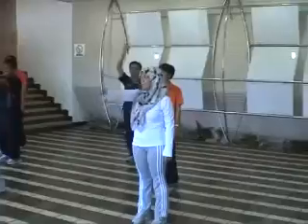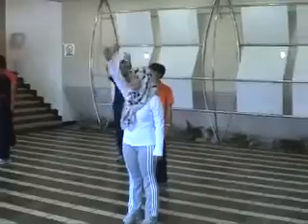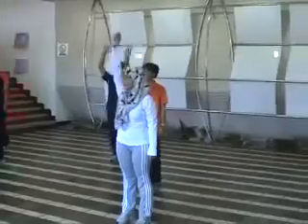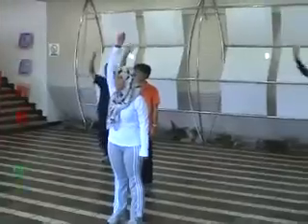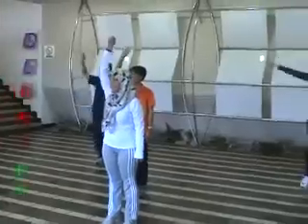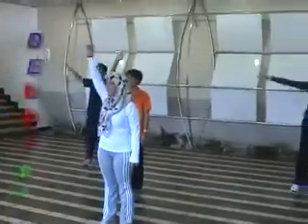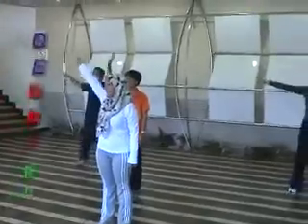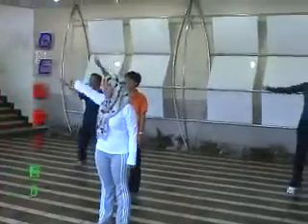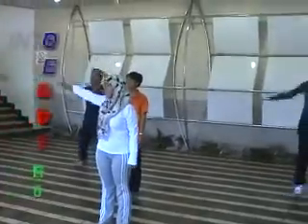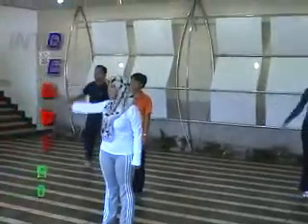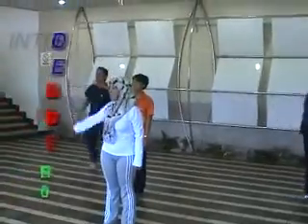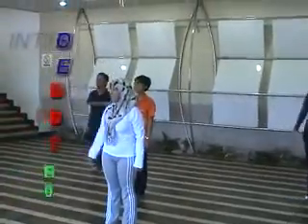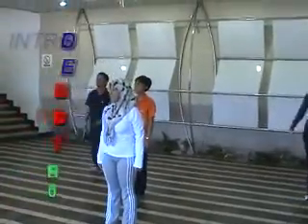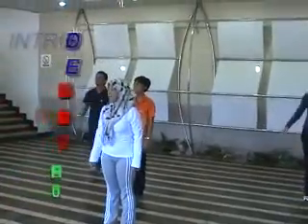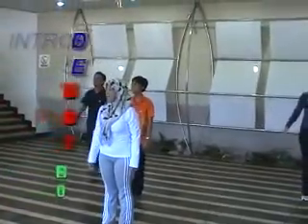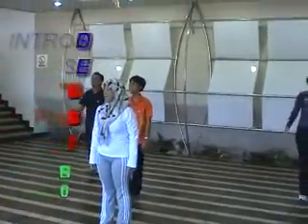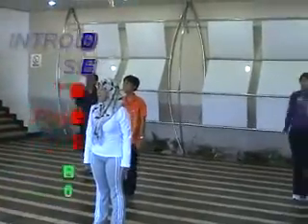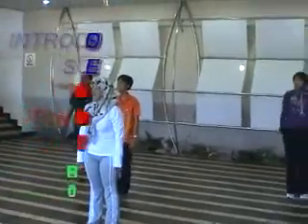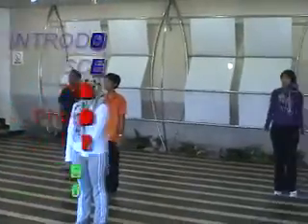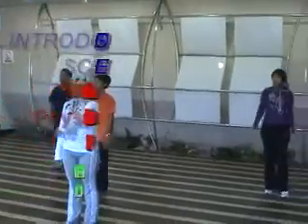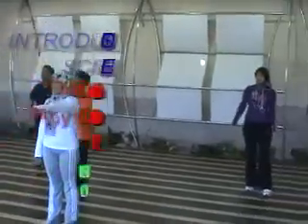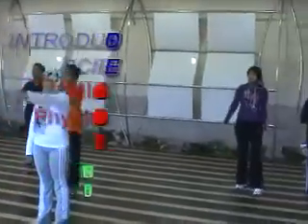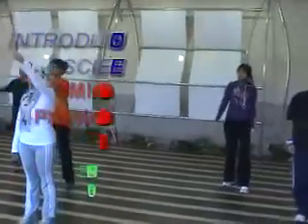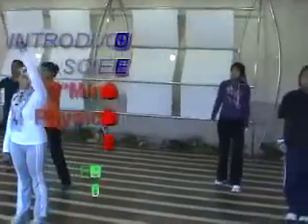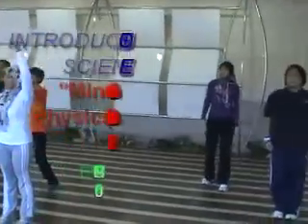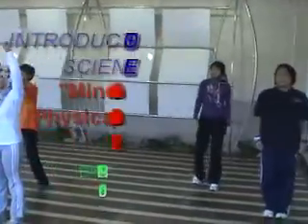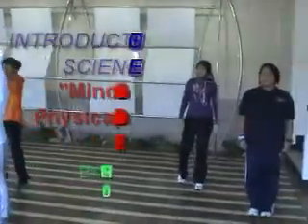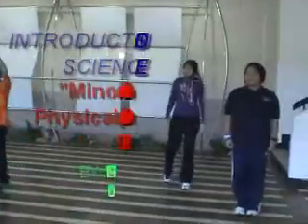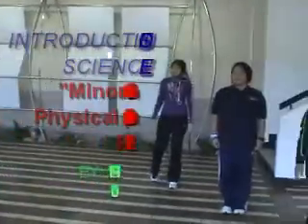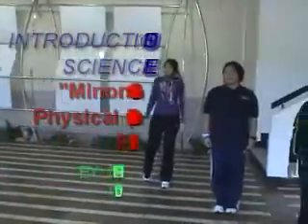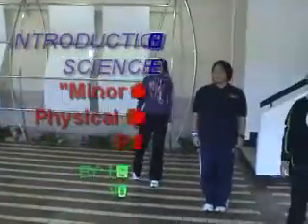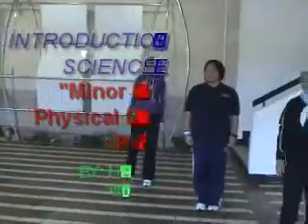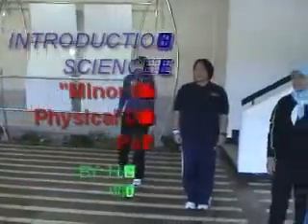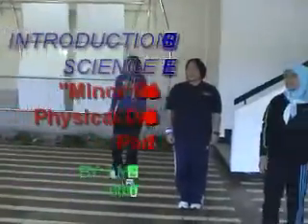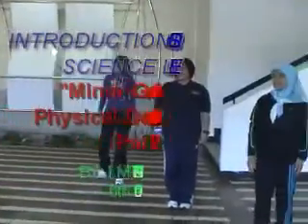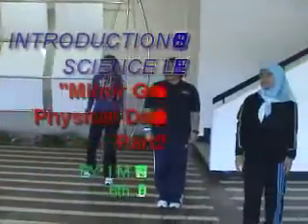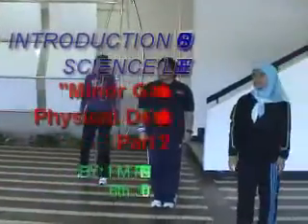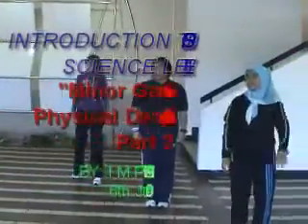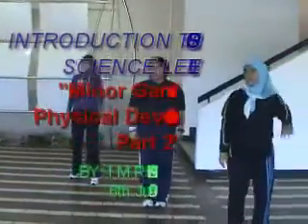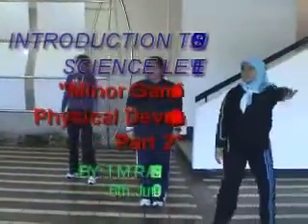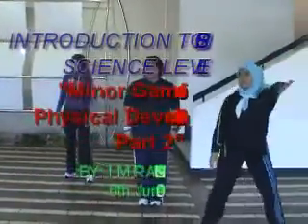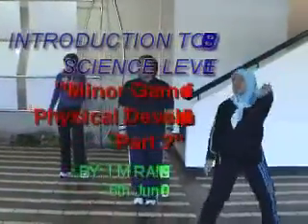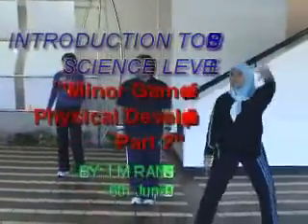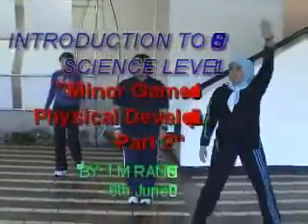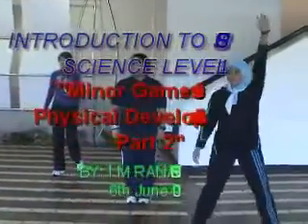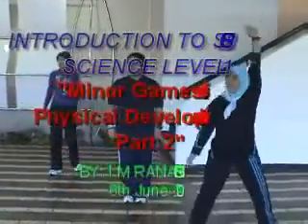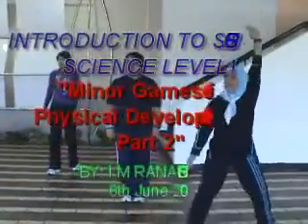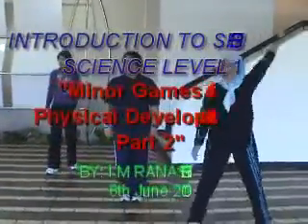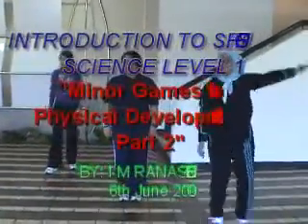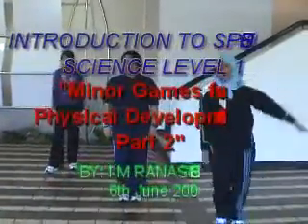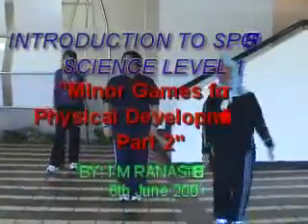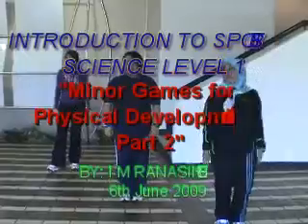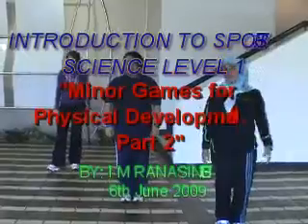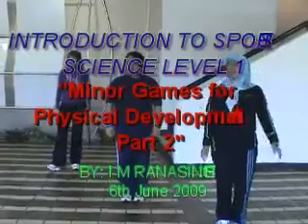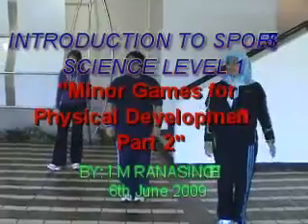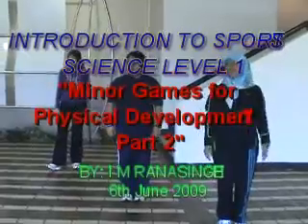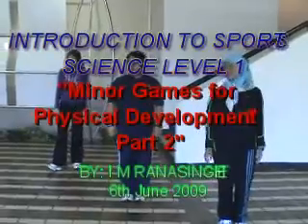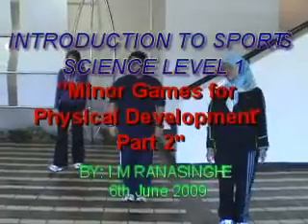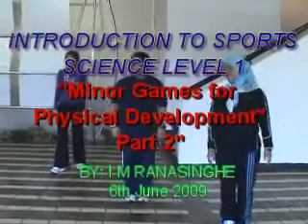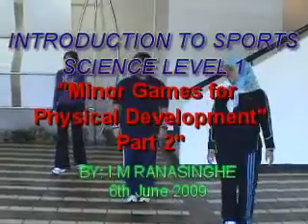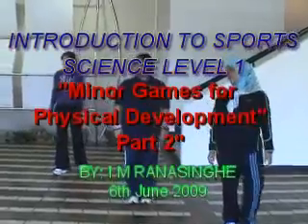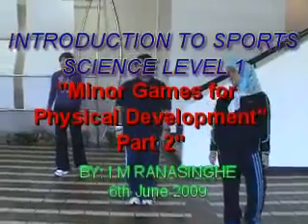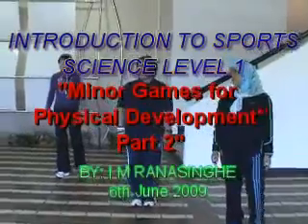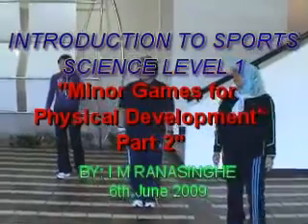Up, side, down. Forward, up, side, down. Forward, up, up, down. Just coordinate.